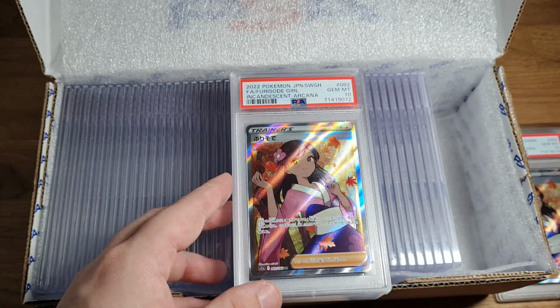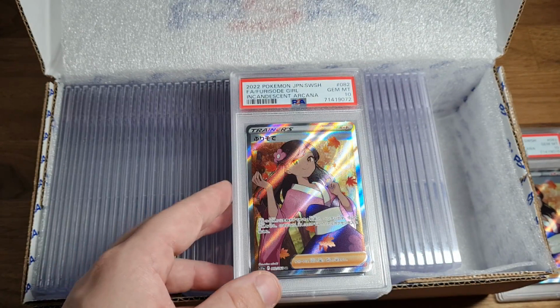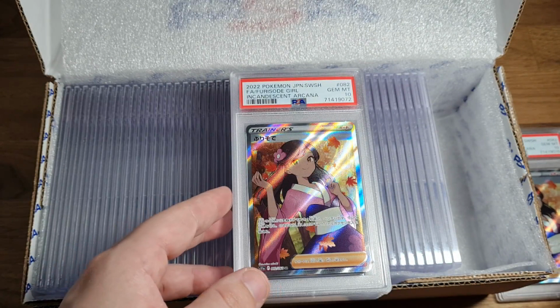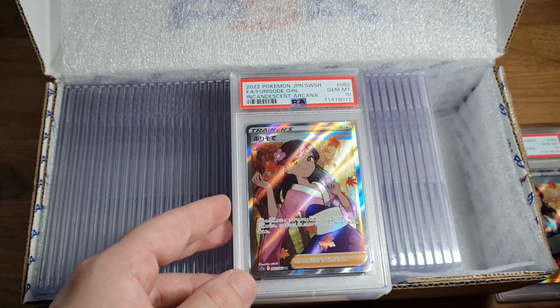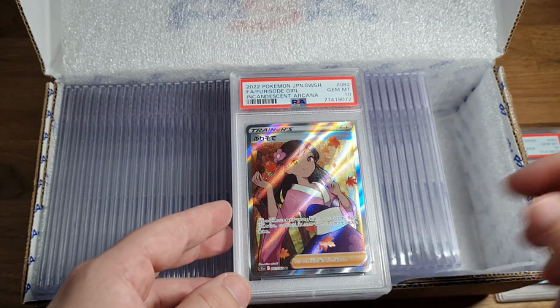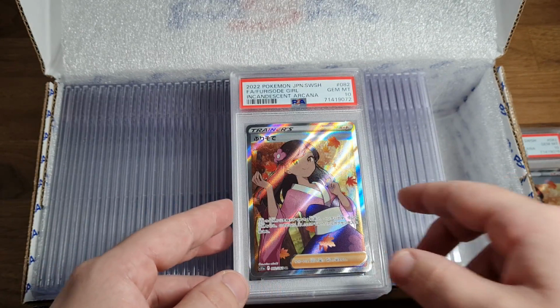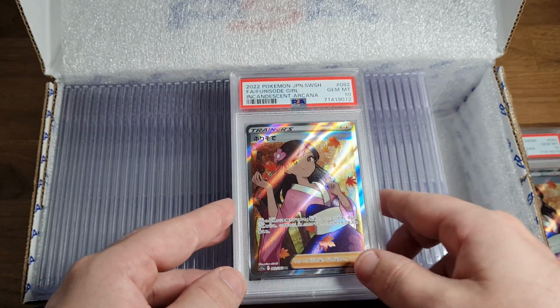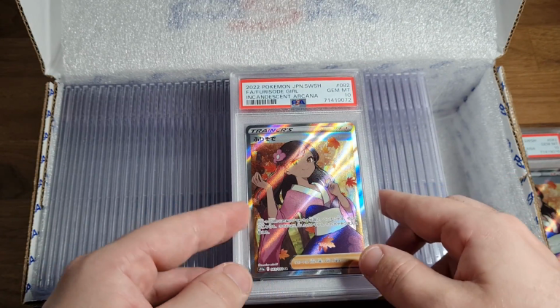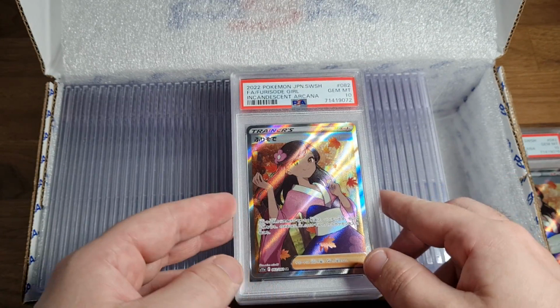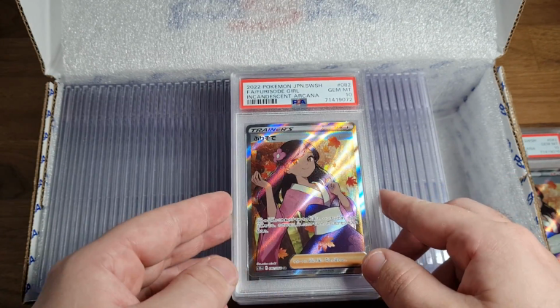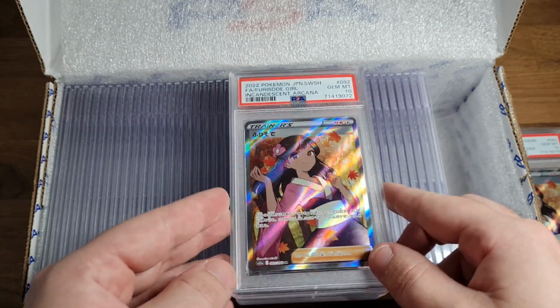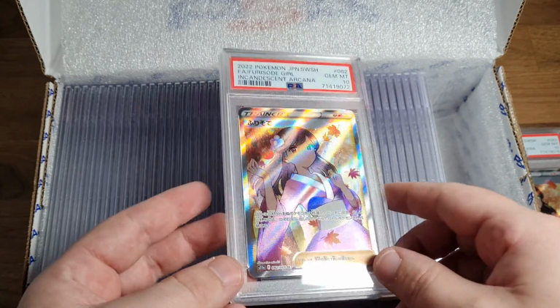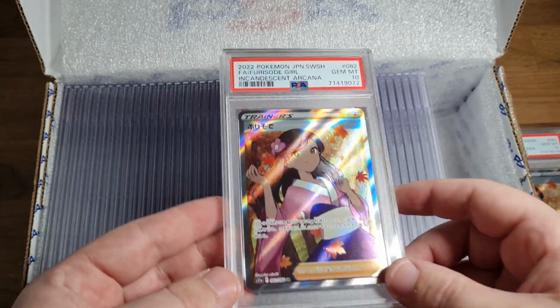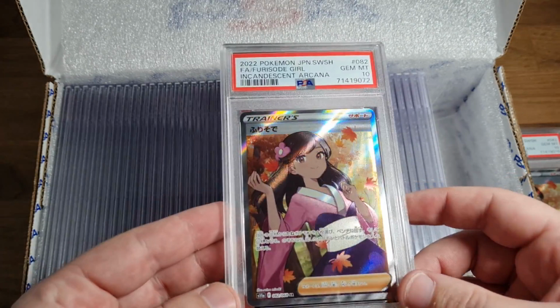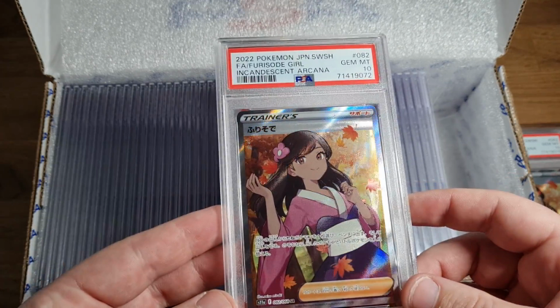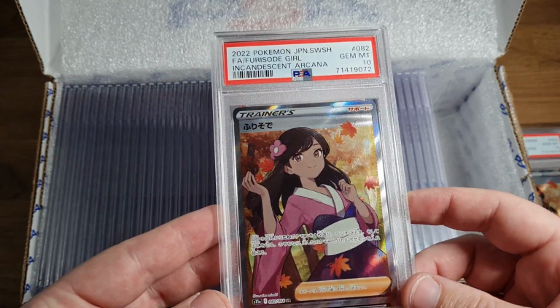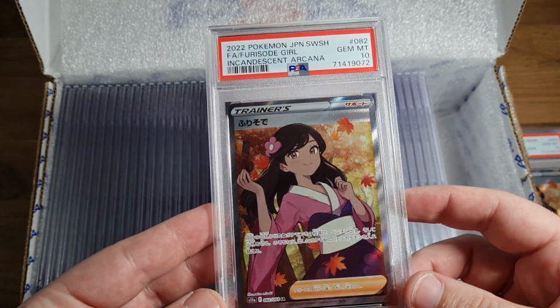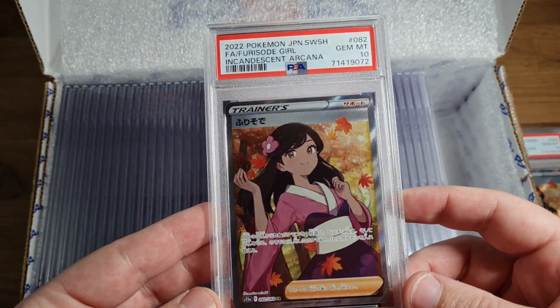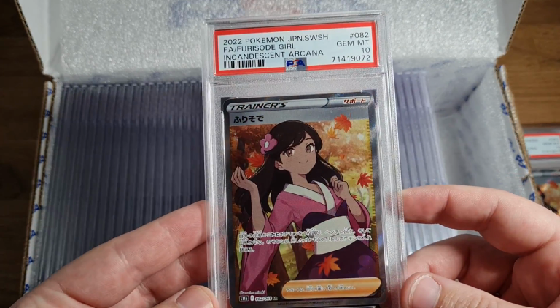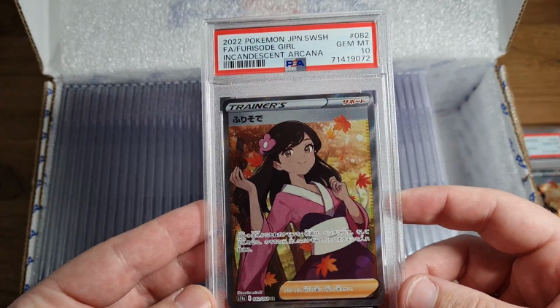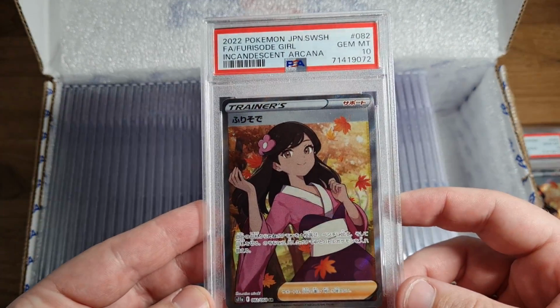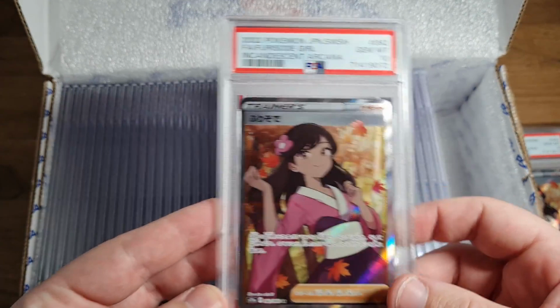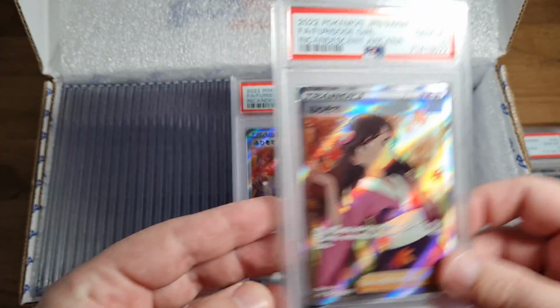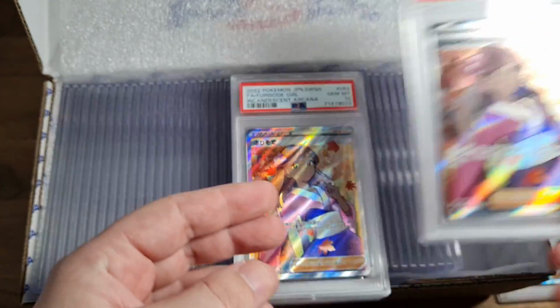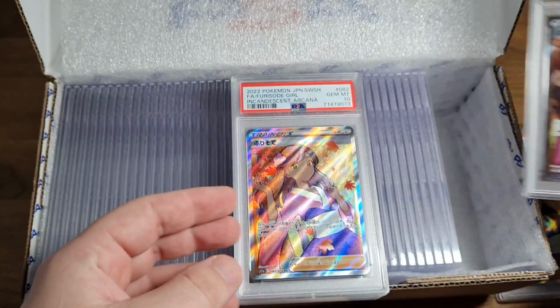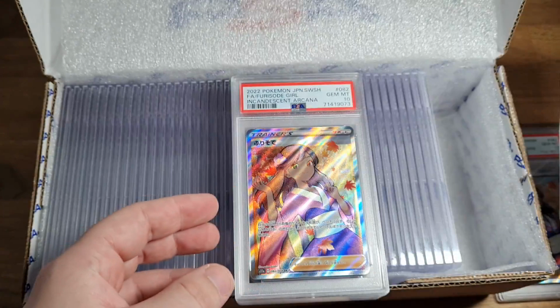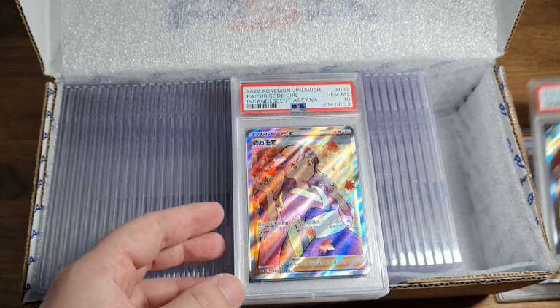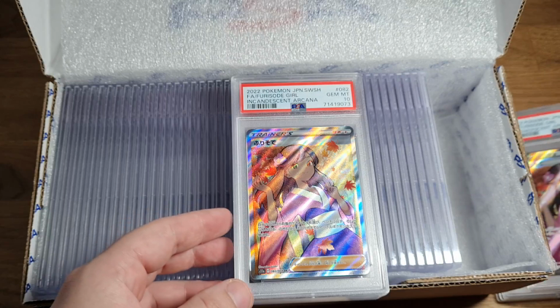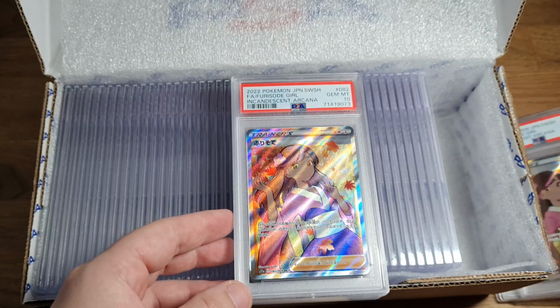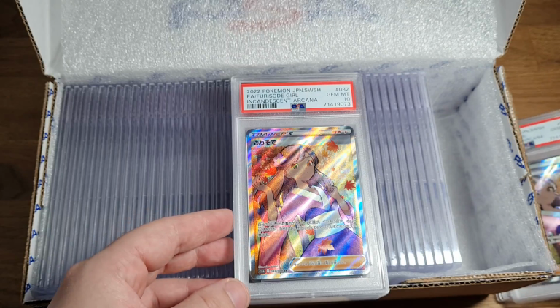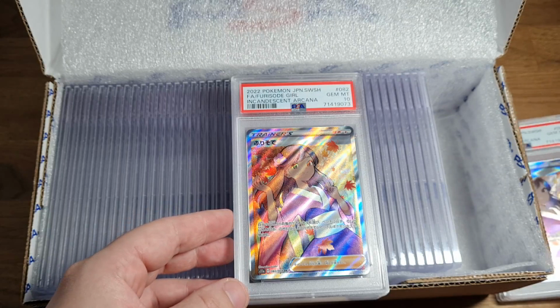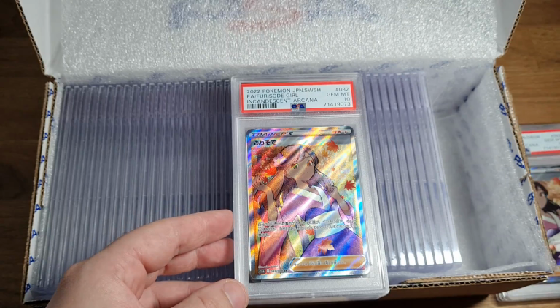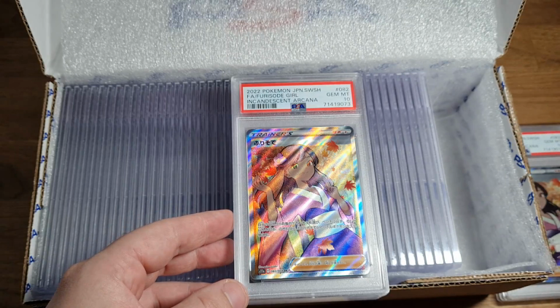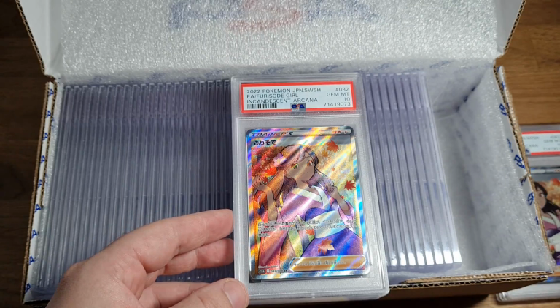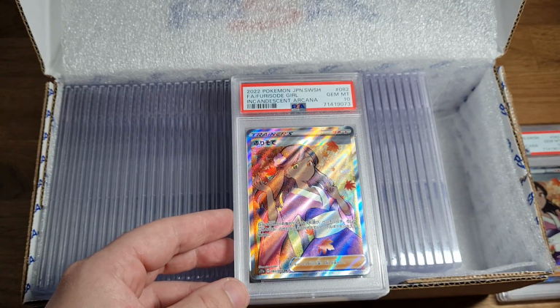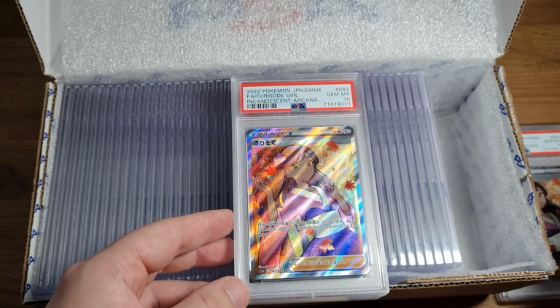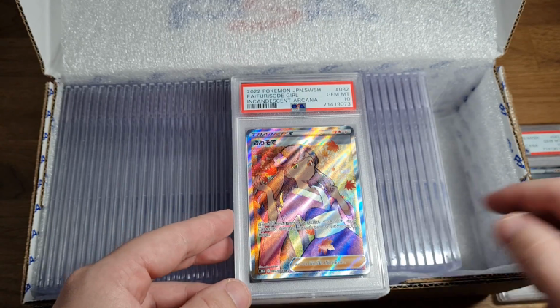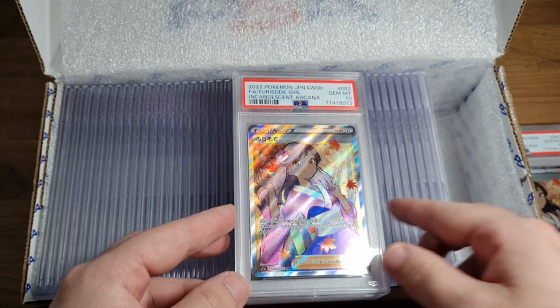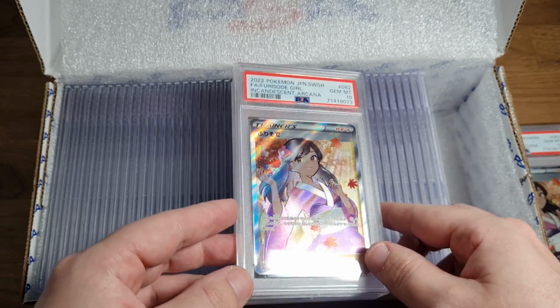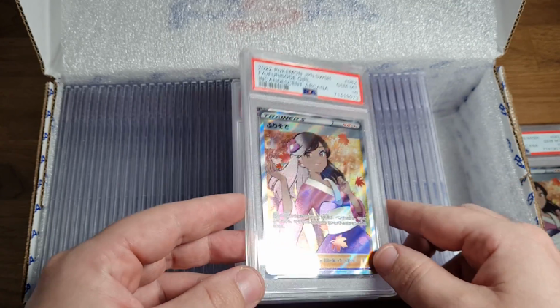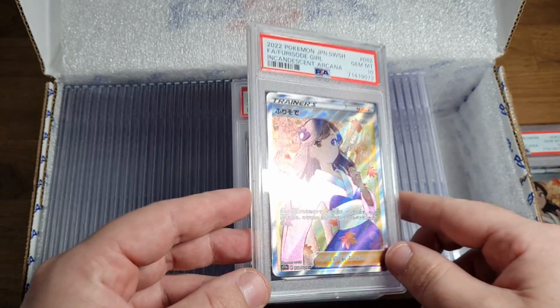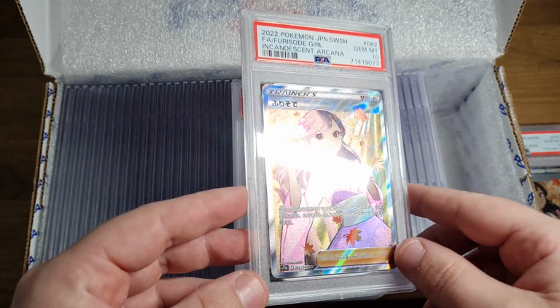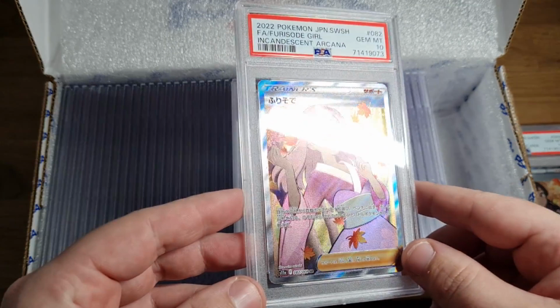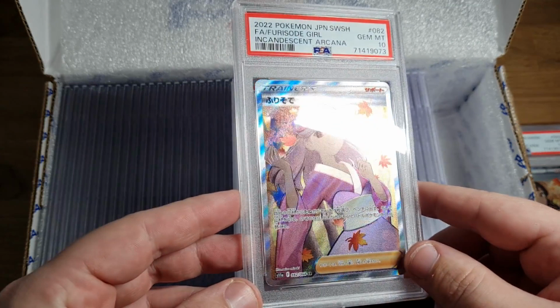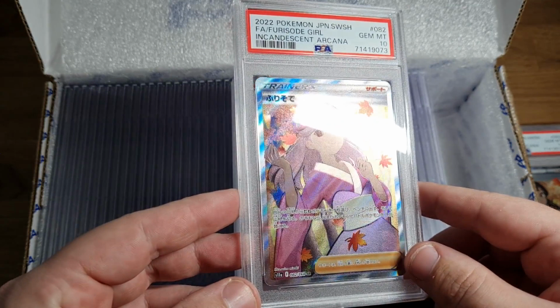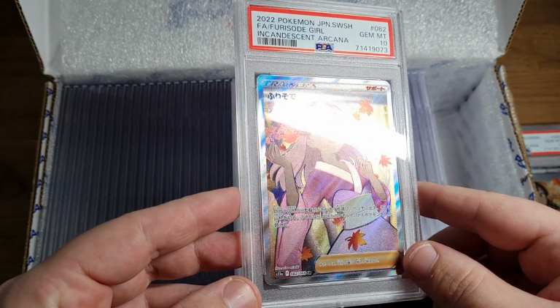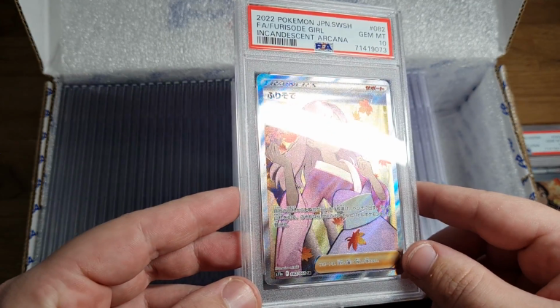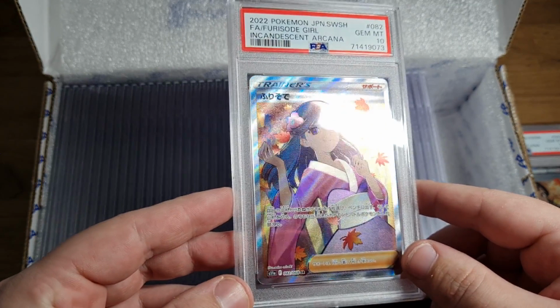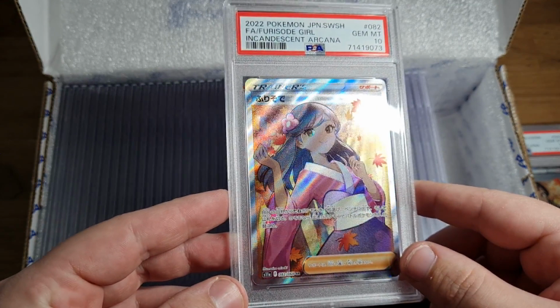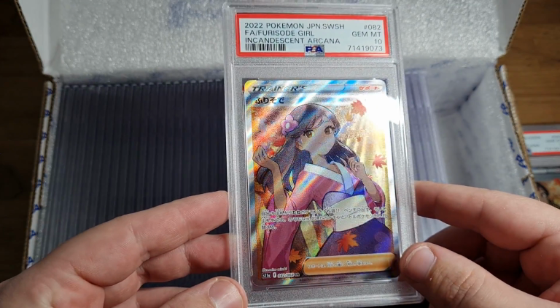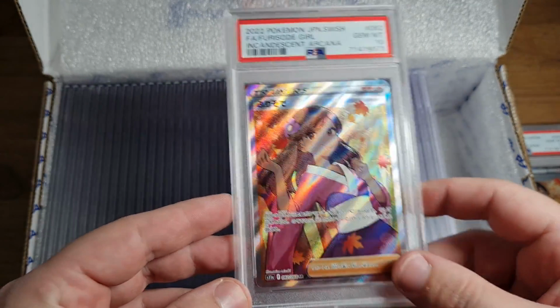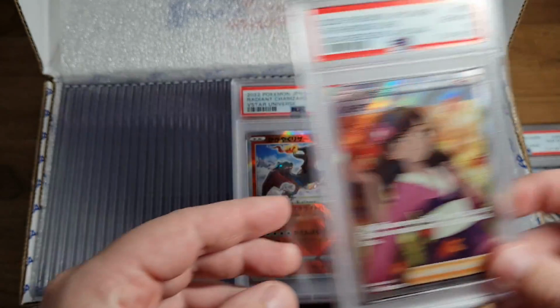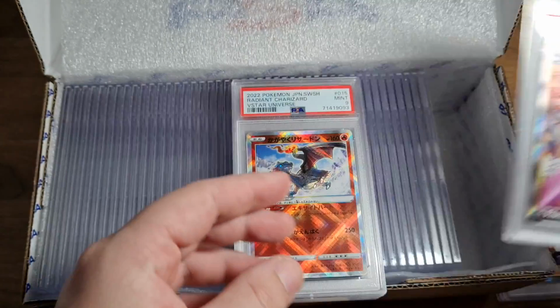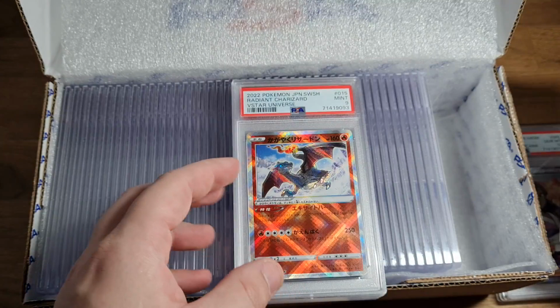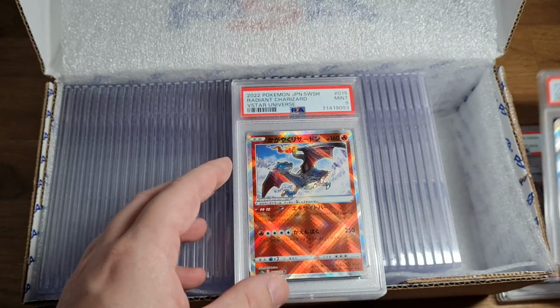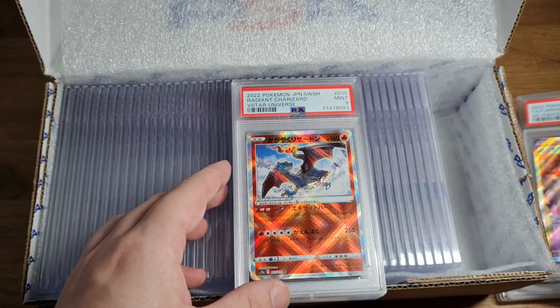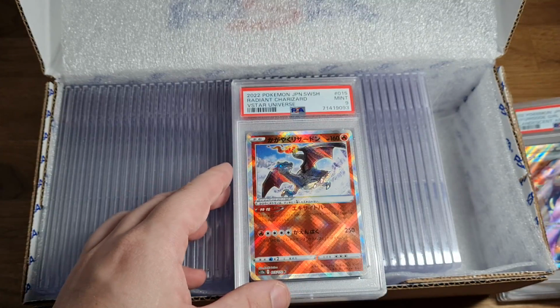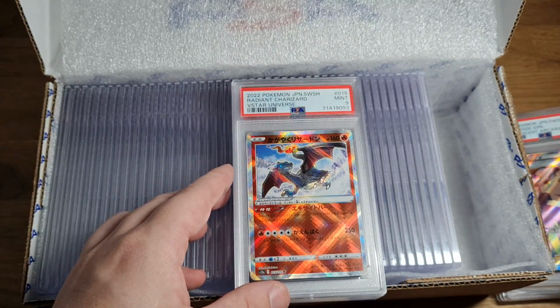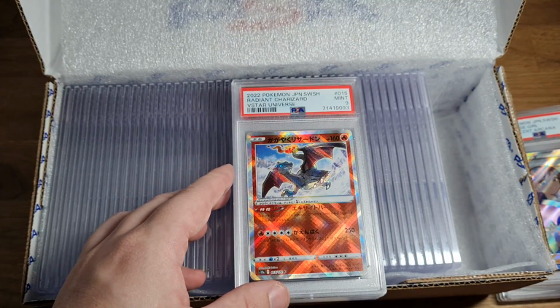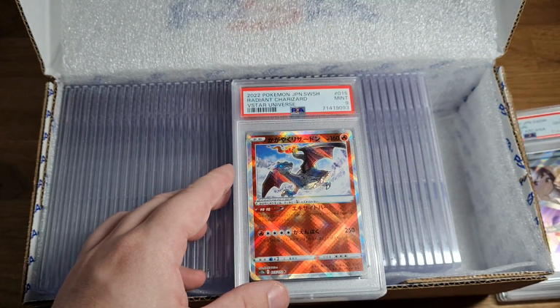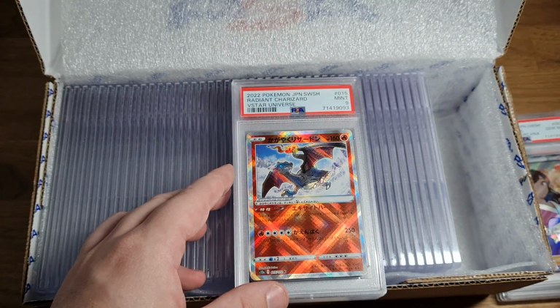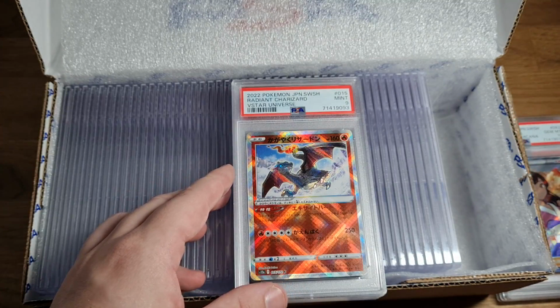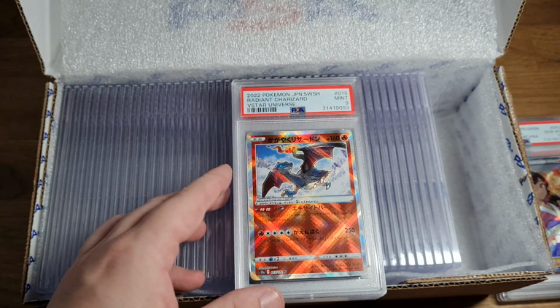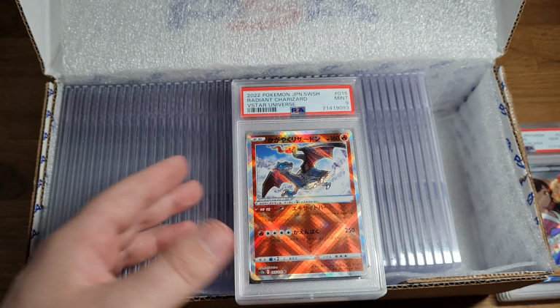Oh, we have a PSA 10 Furious Ode Girl! PSA 10 Furious Ode Girl - oh, PSA 10 Furious Ode Girl!